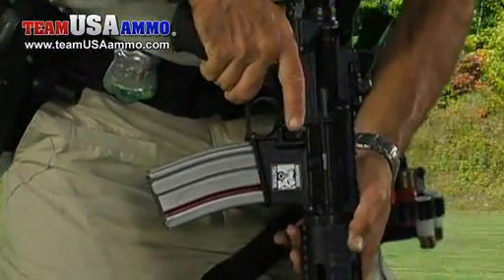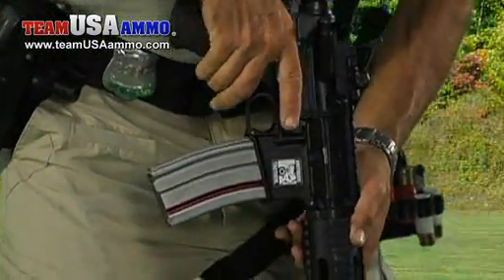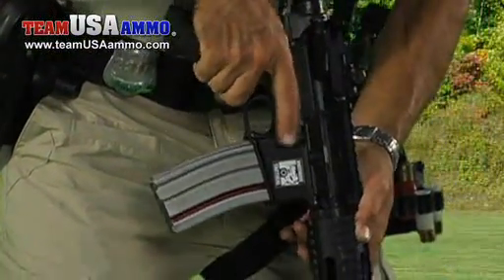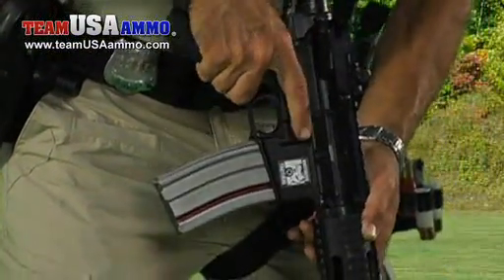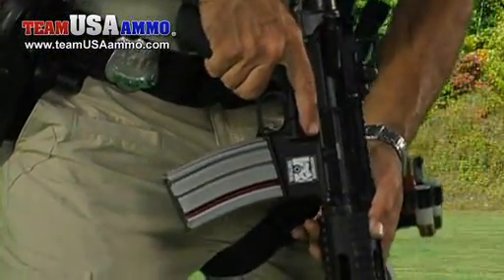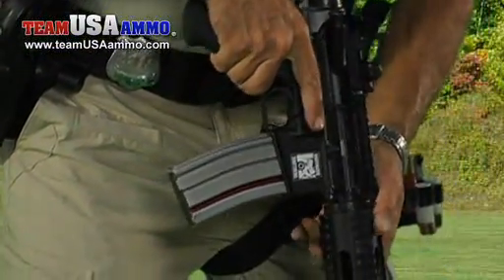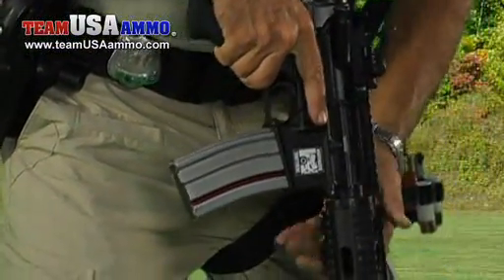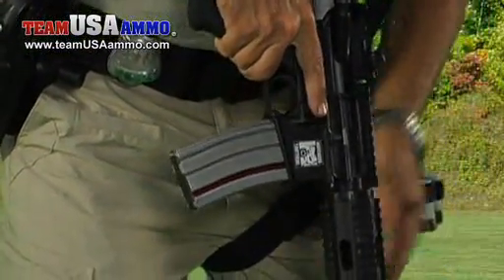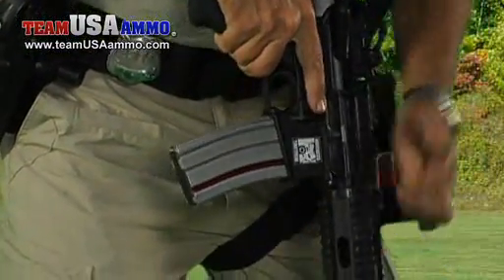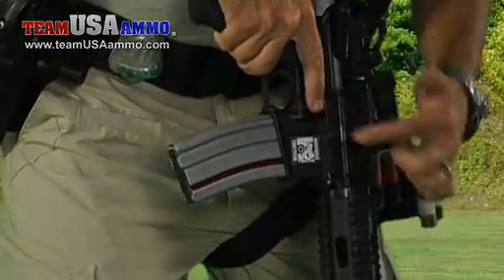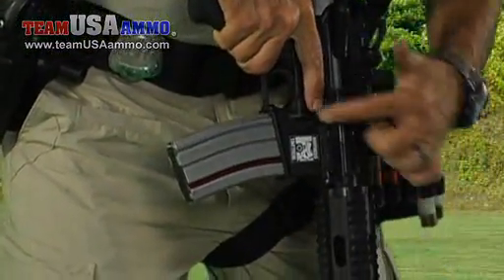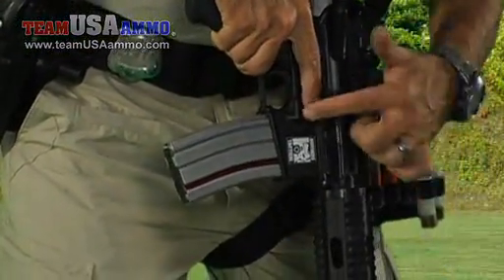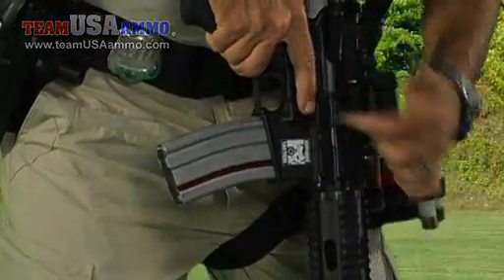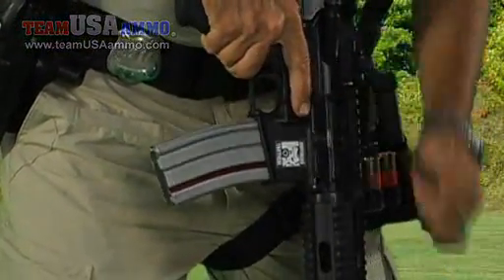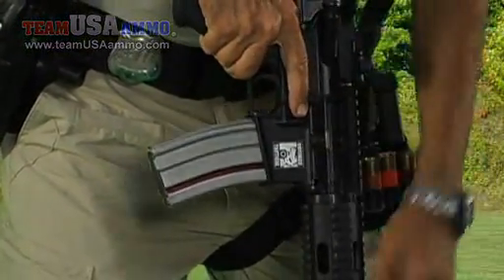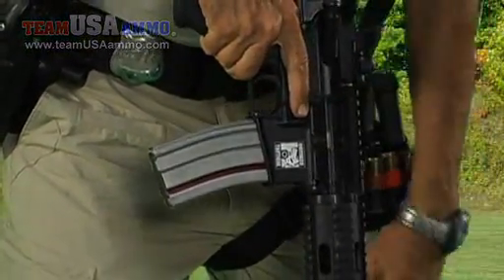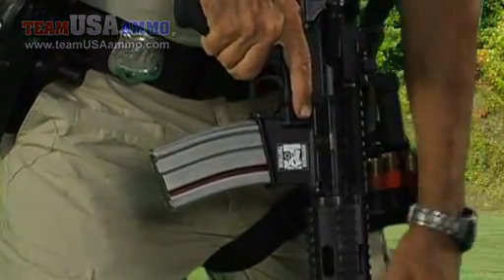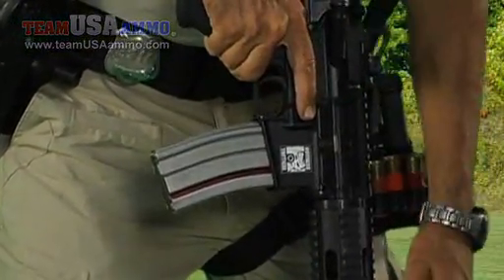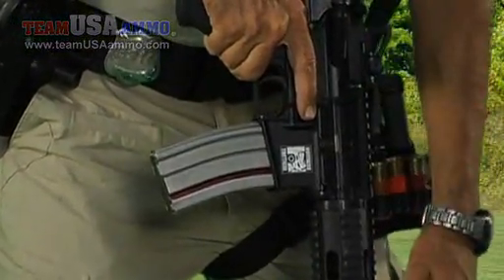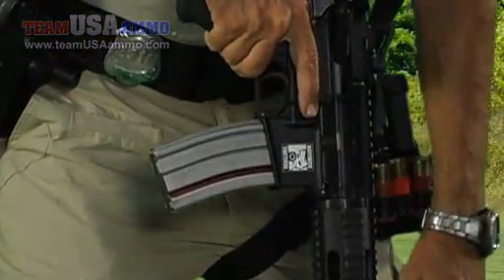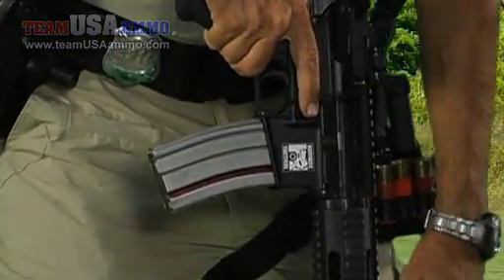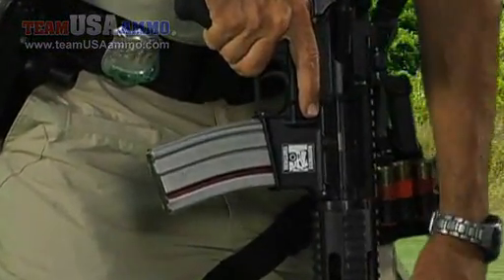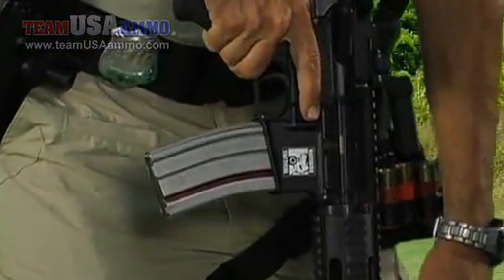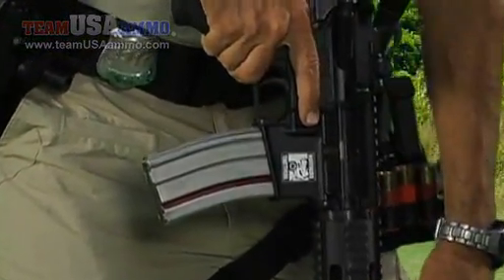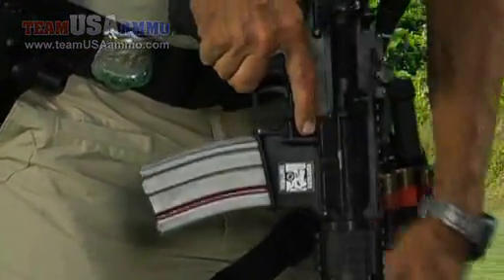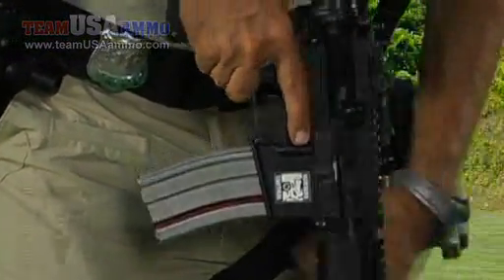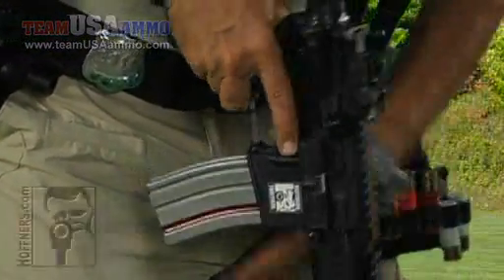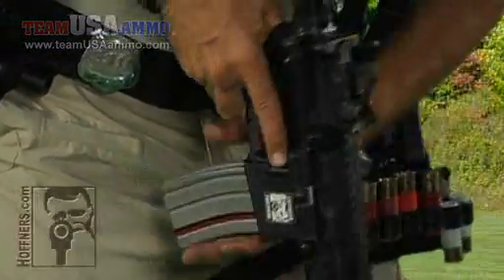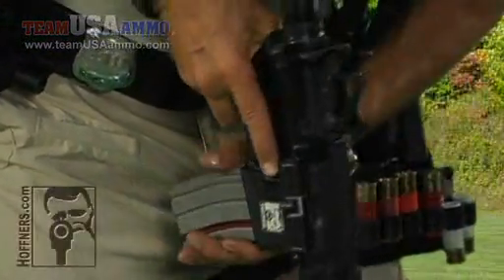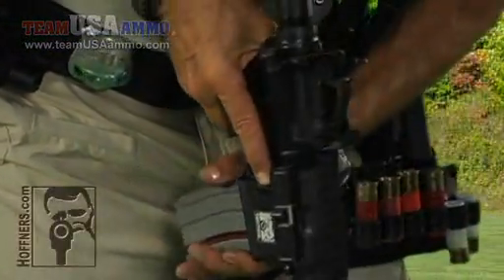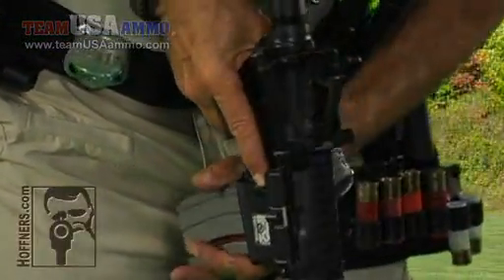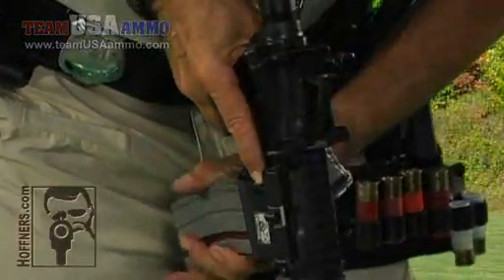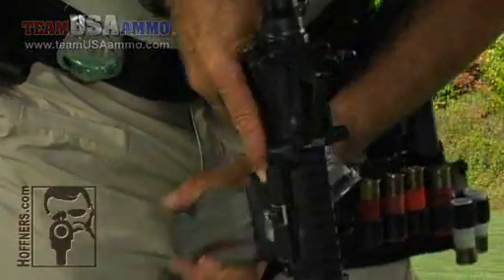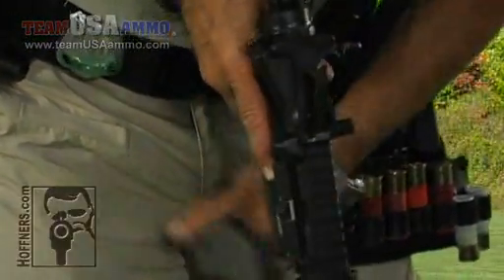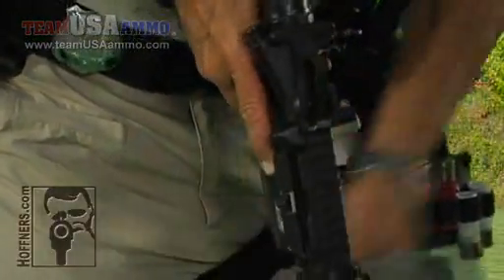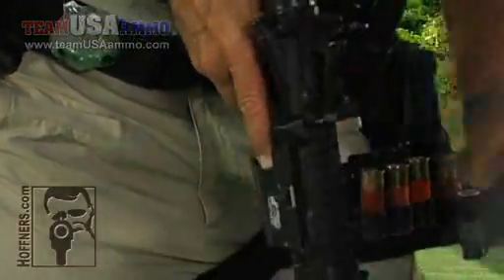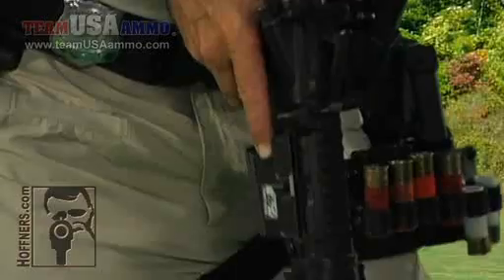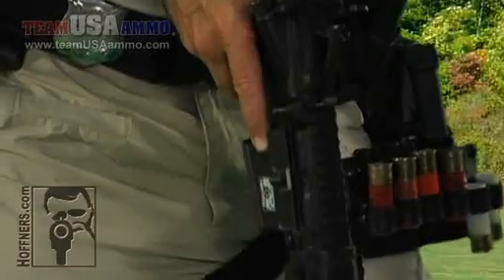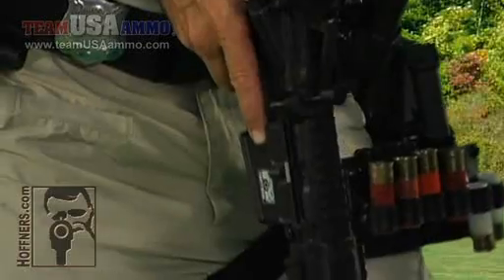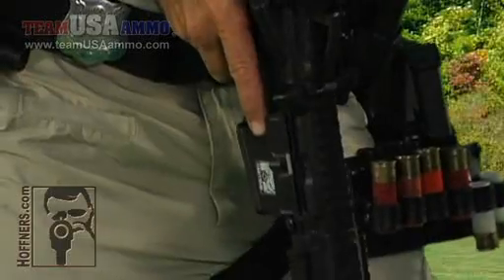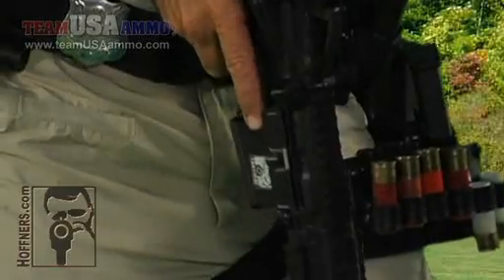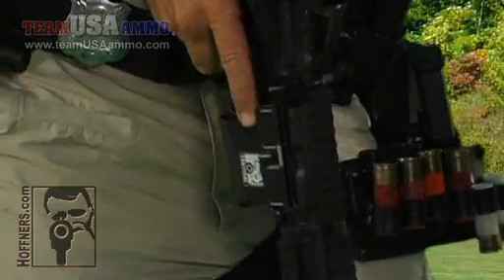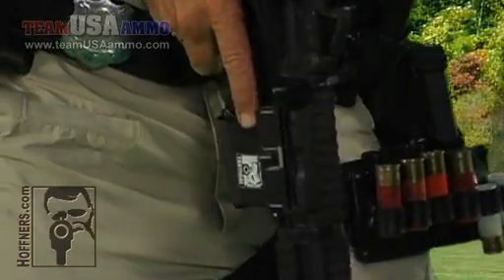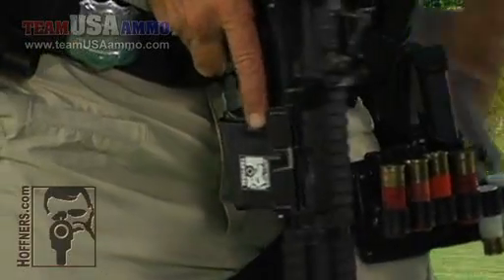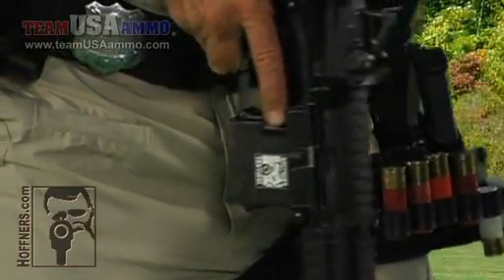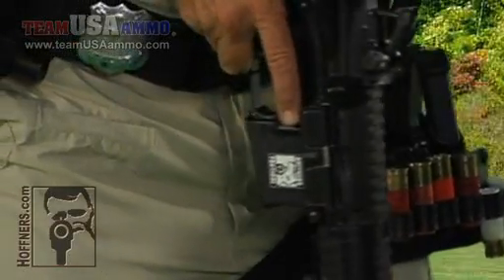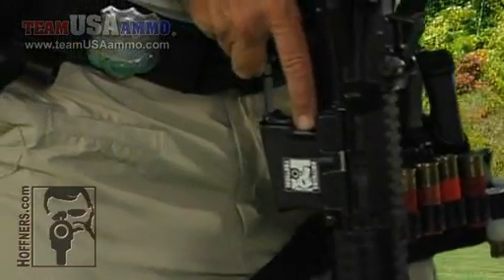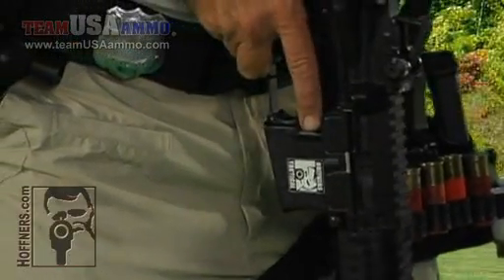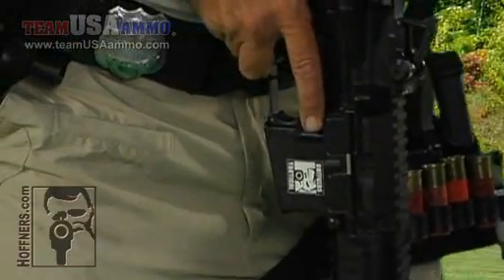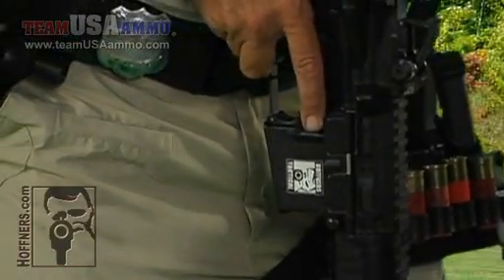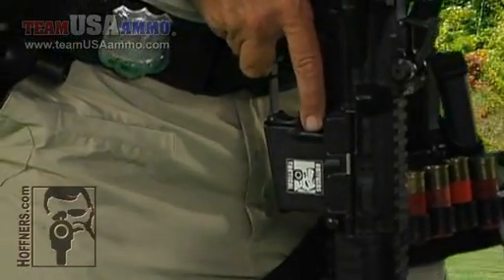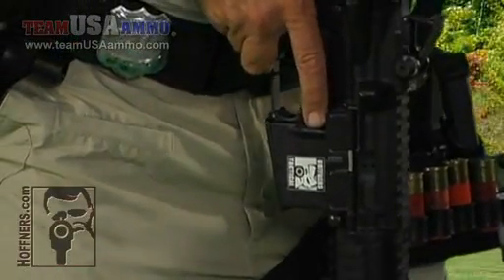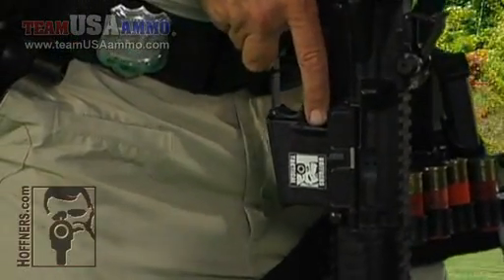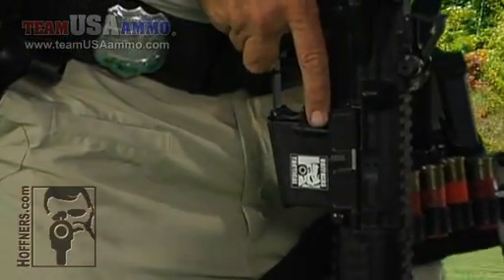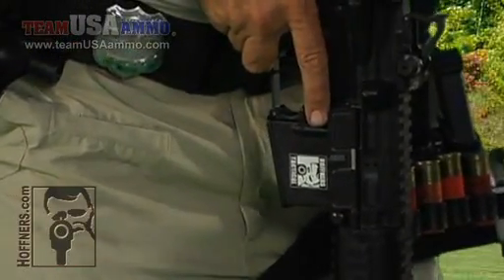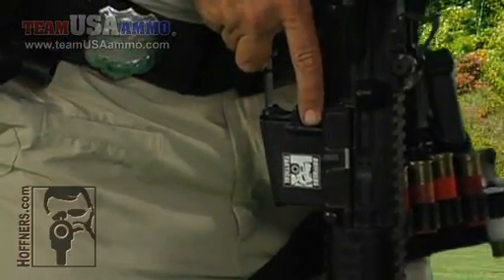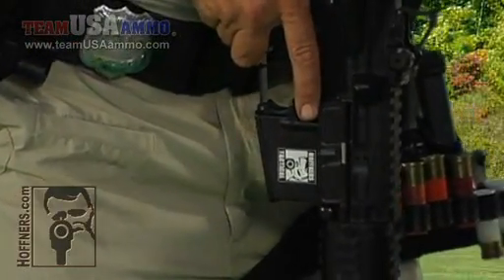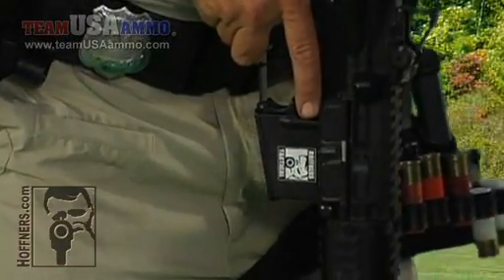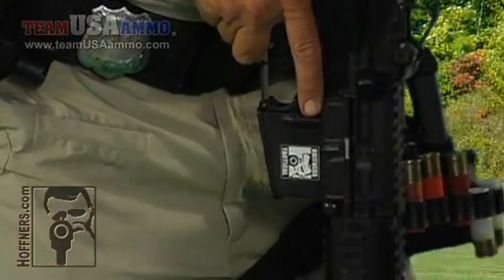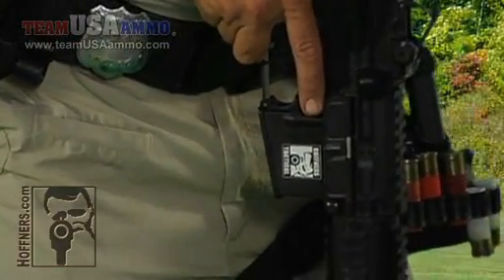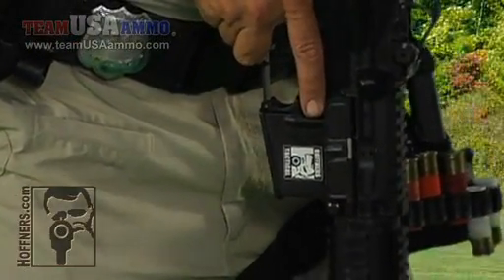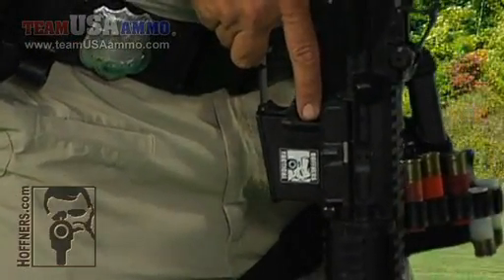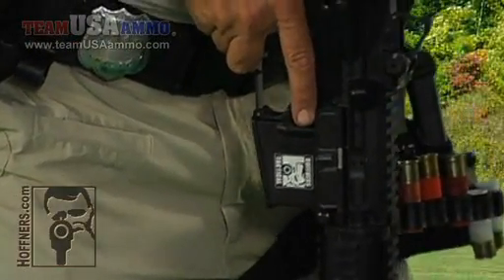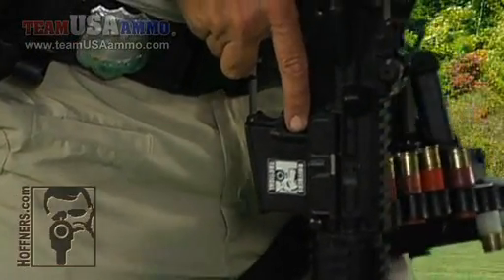First thing I'm going to do is remove the ammunition source: press the magazine release, pull the magazine out, and stow it.